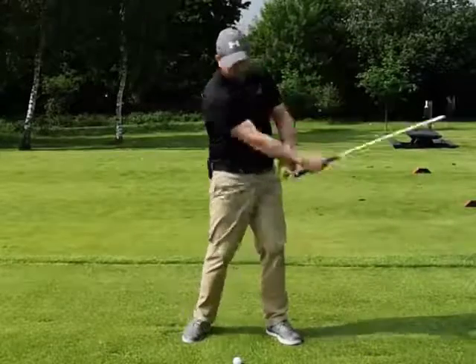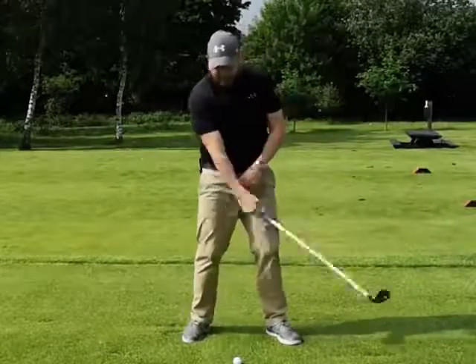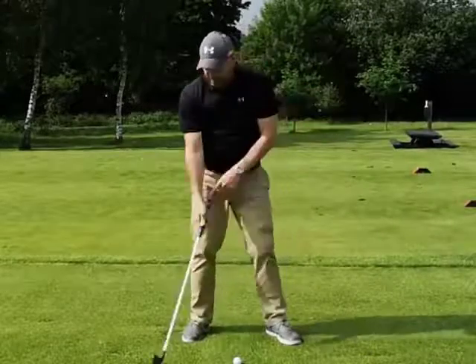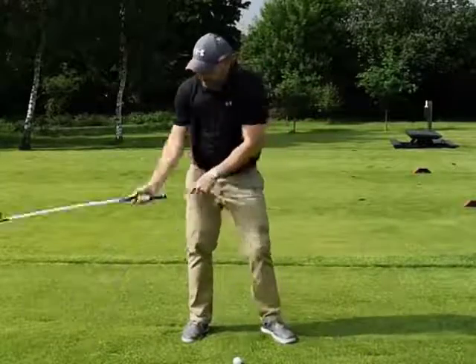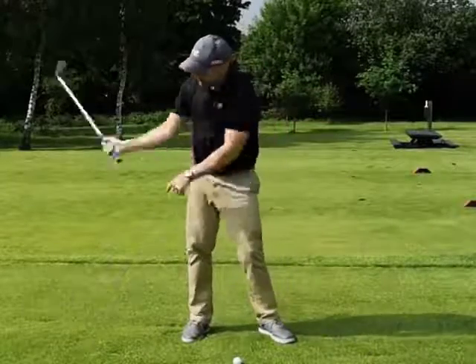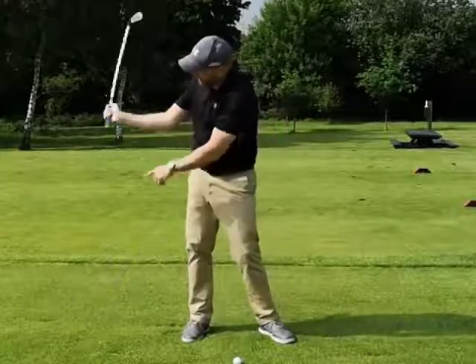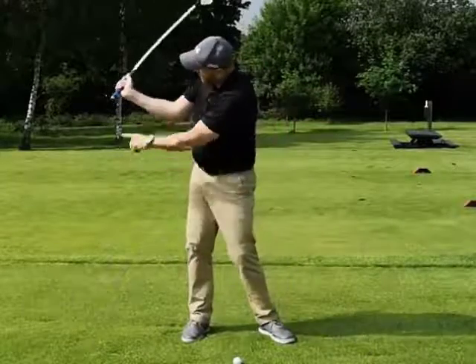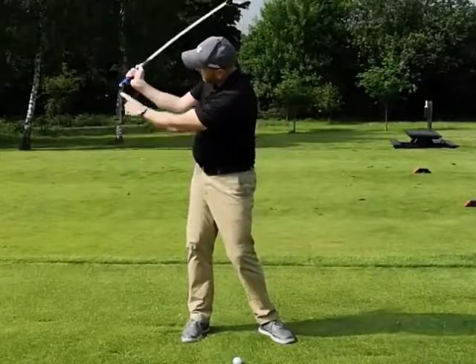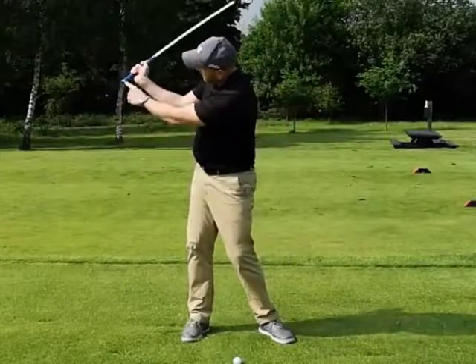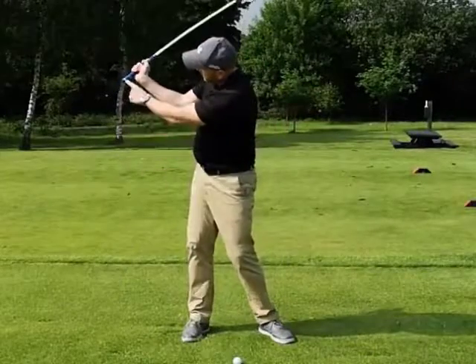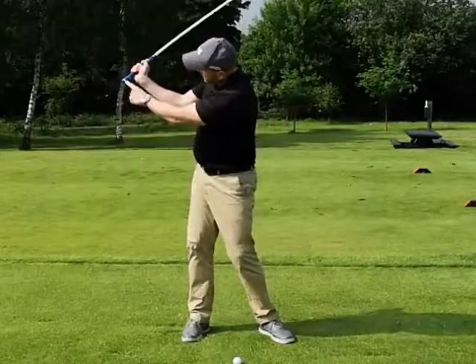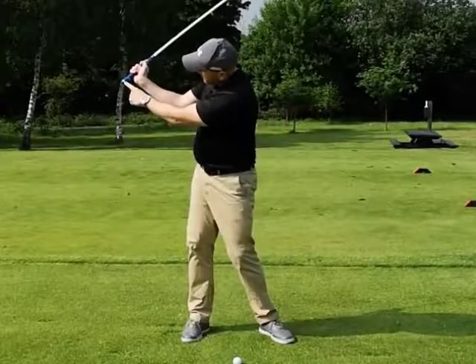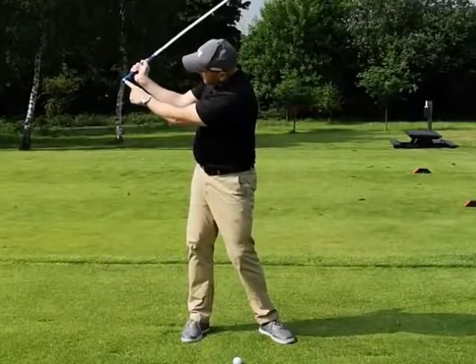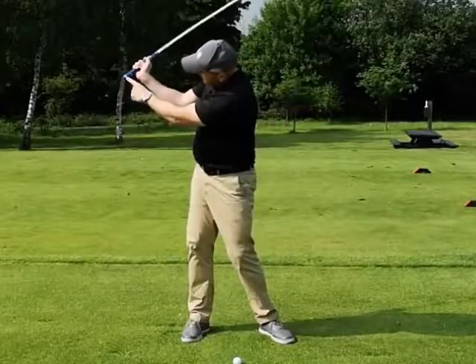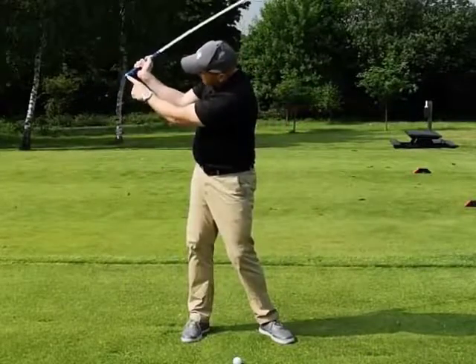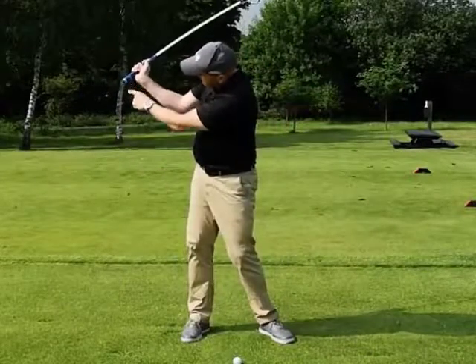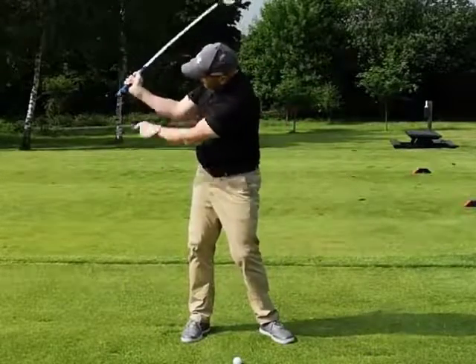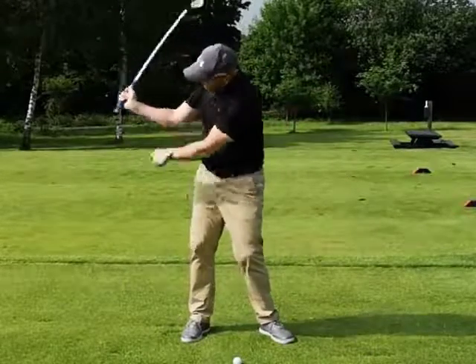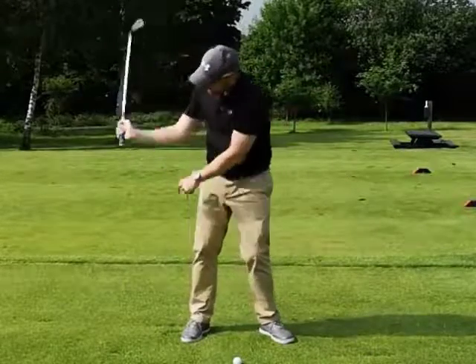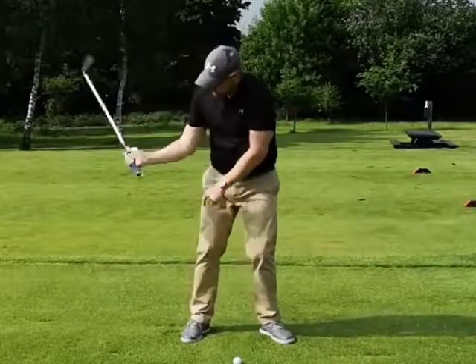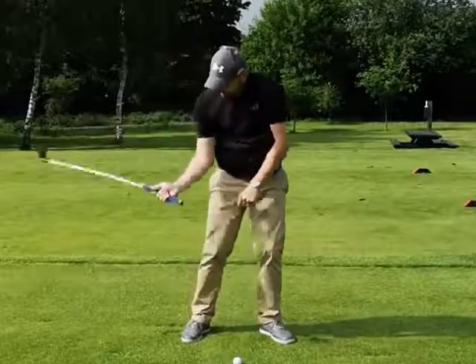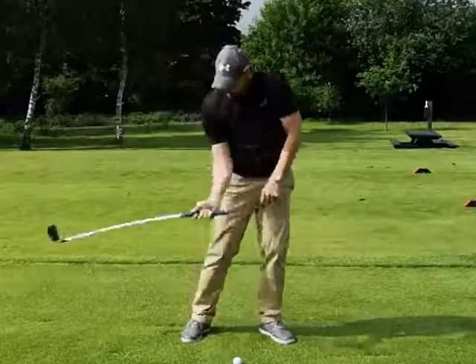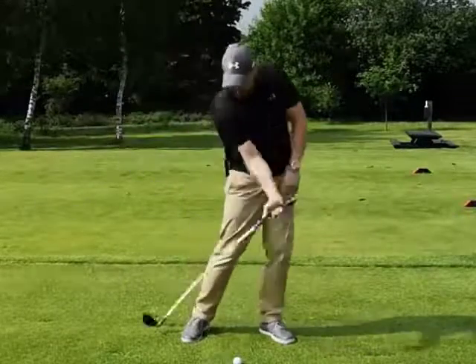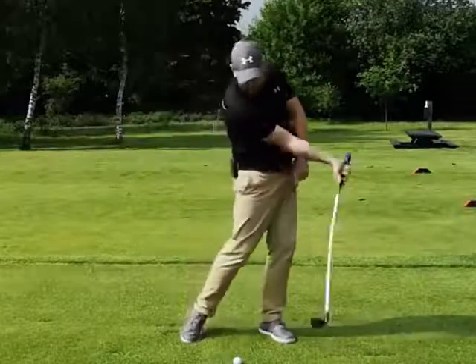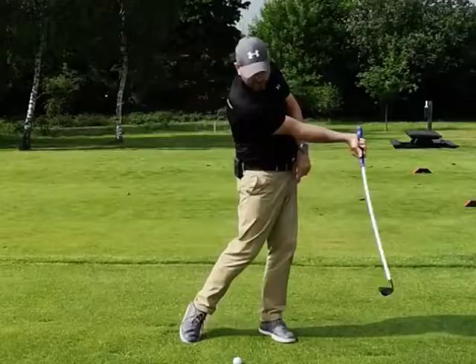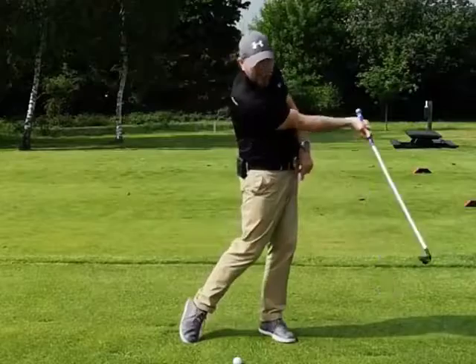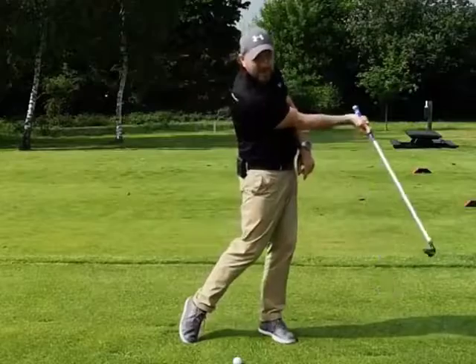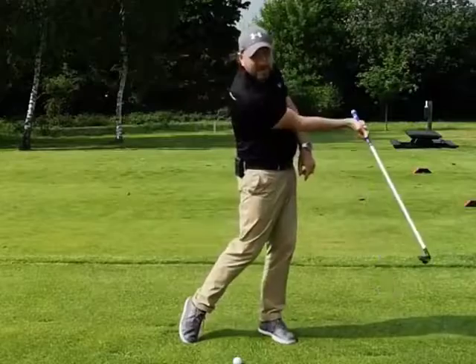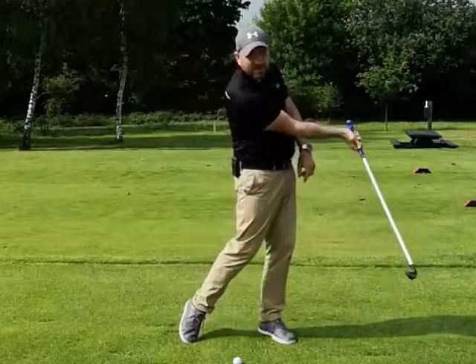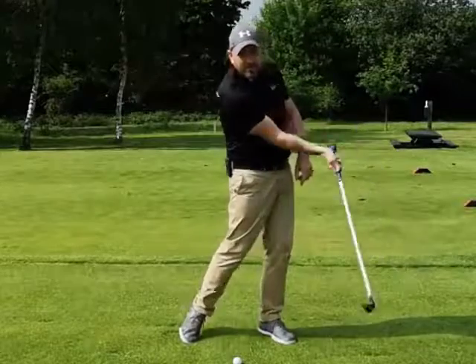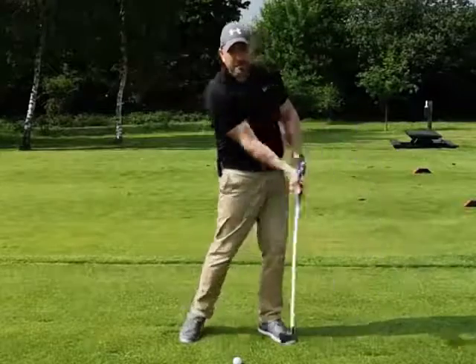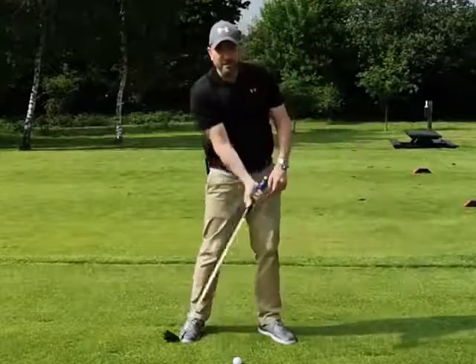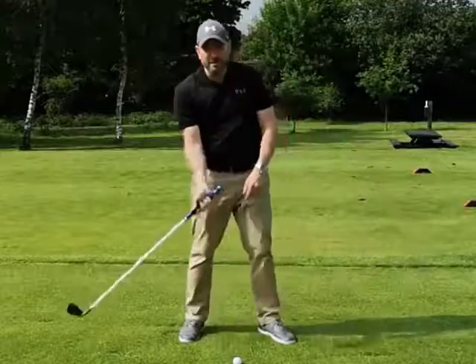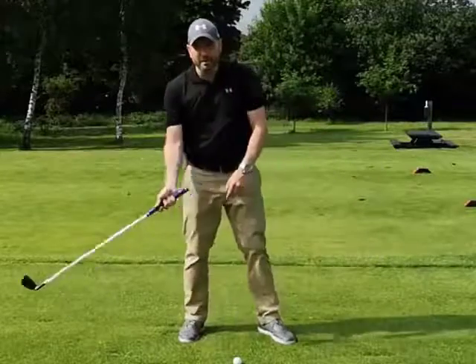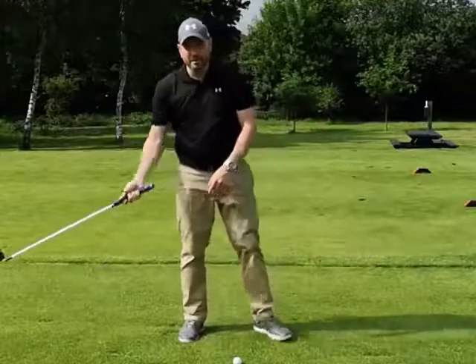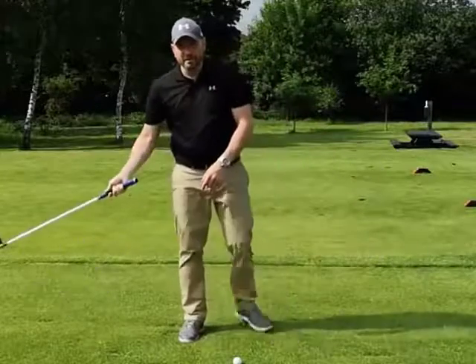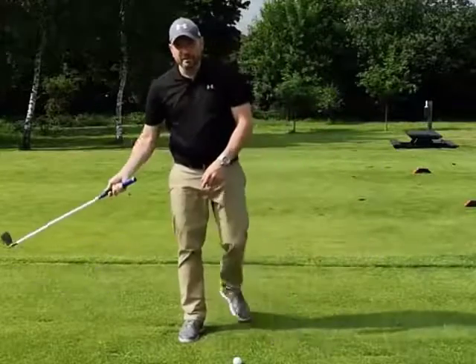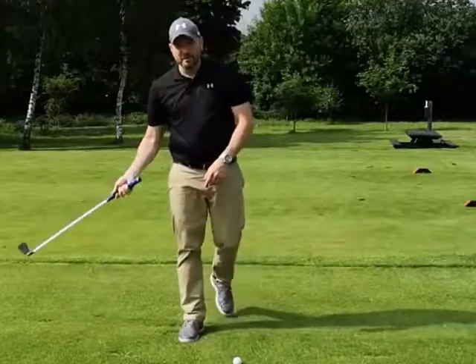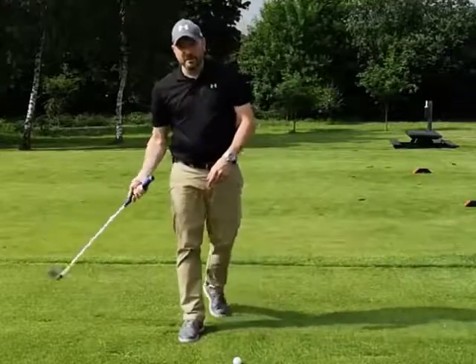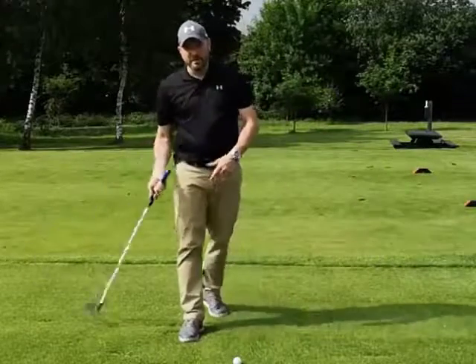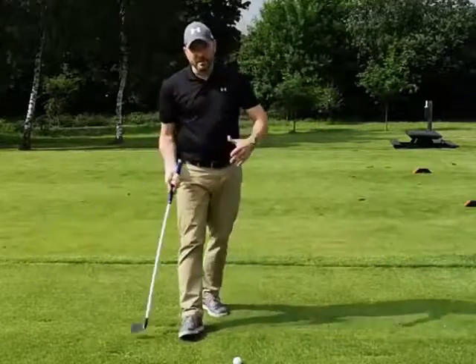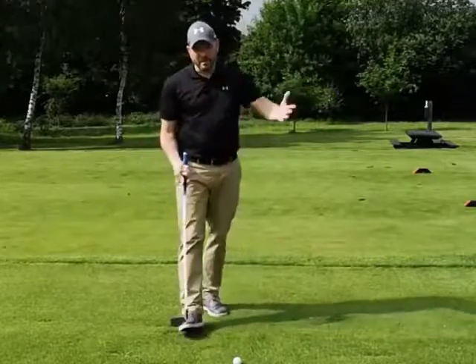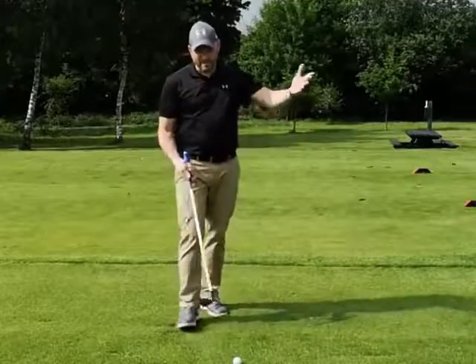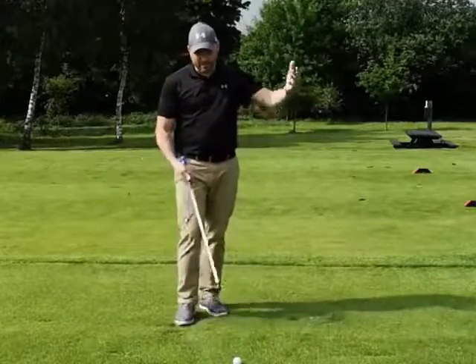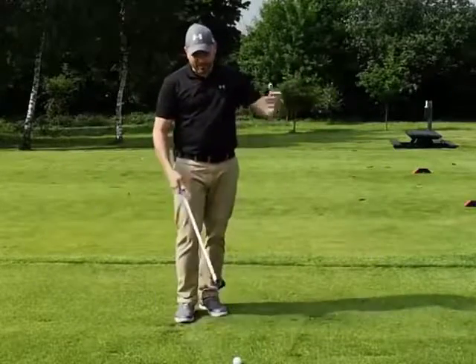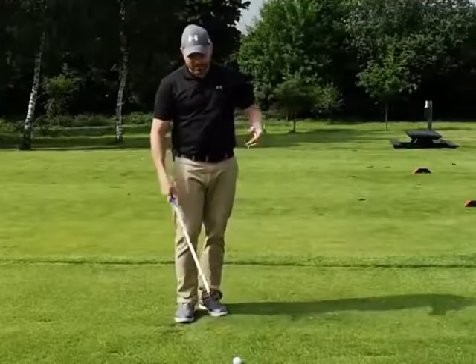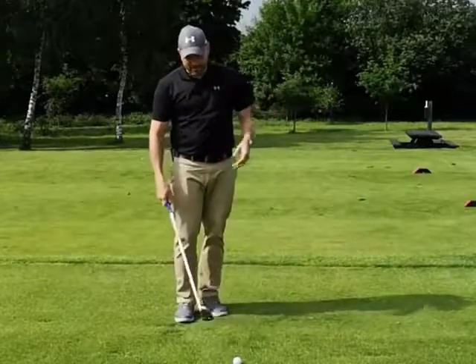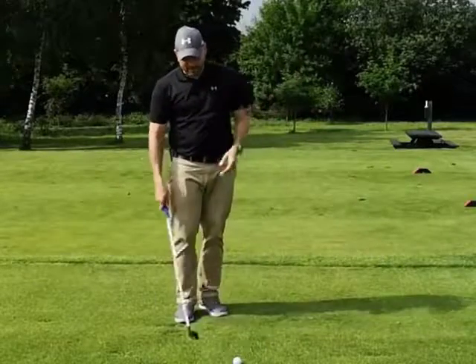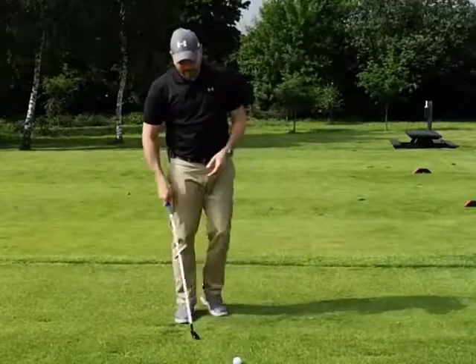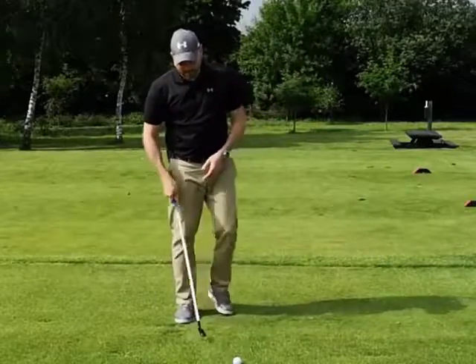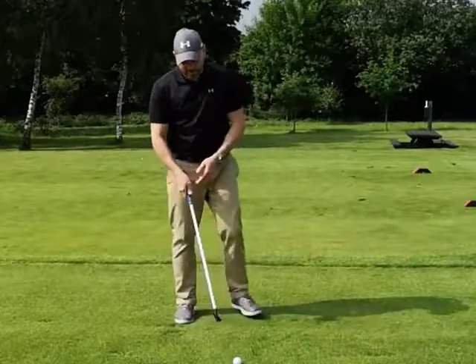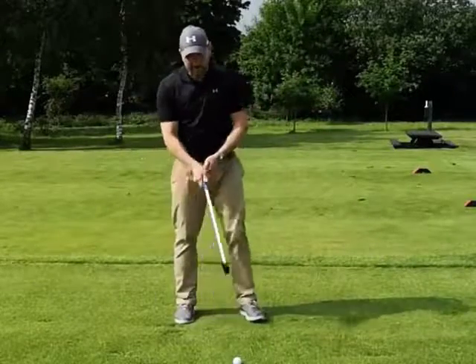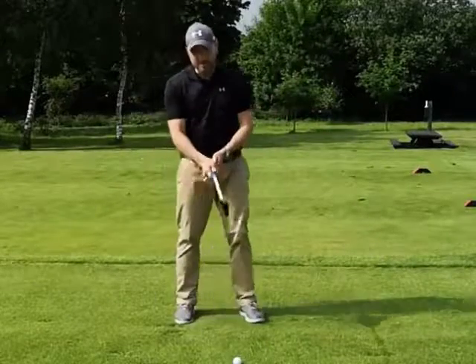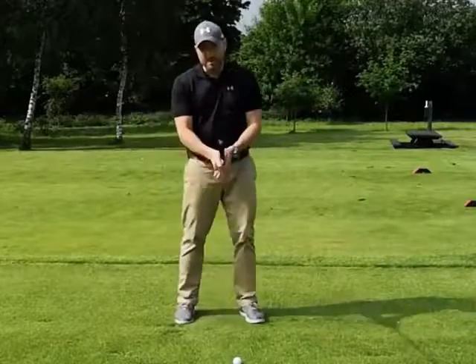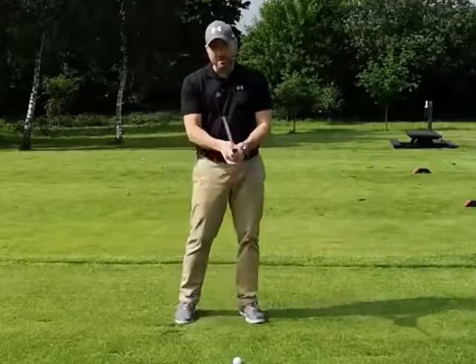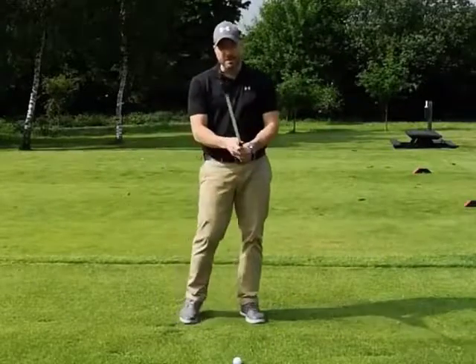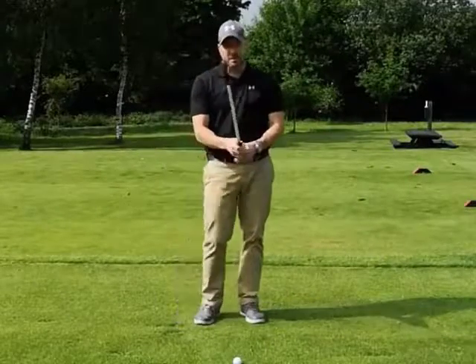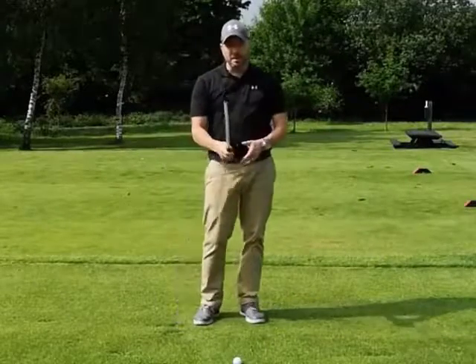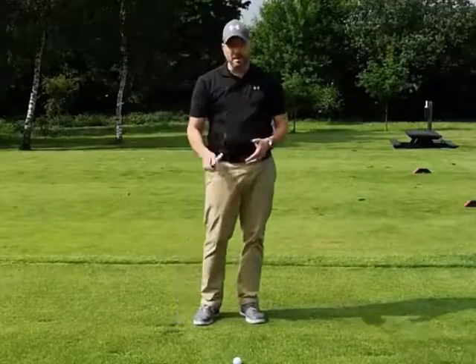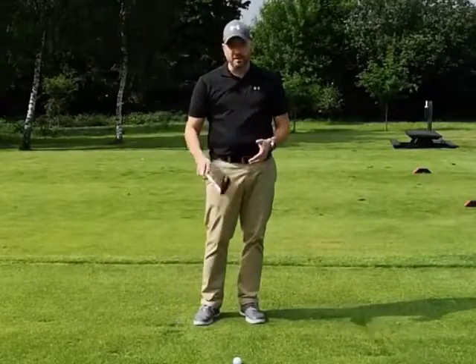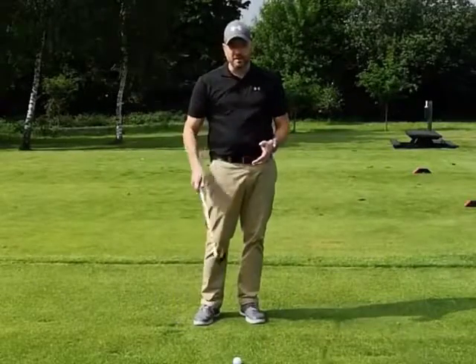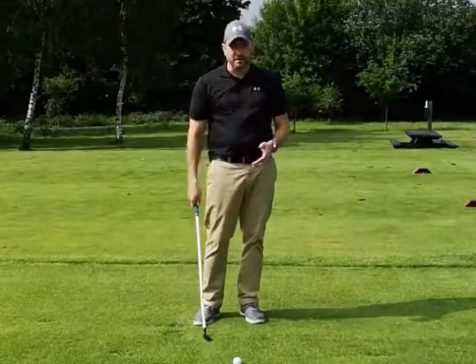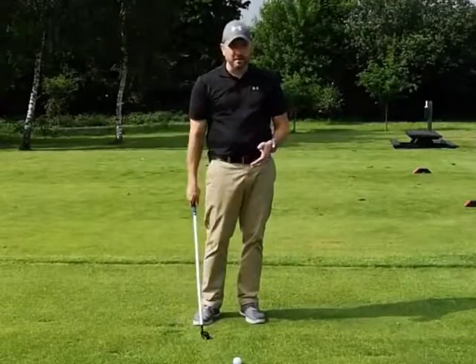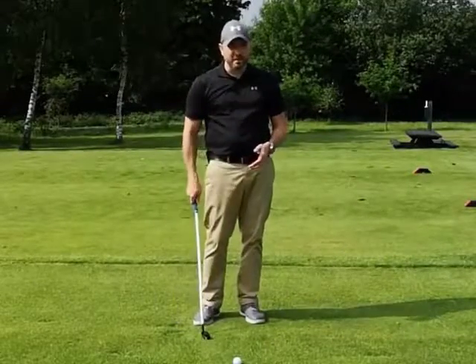What we don't want to do is keep on pulling, pulling on that grip, because you're going to leave that face open, plus you're going to lose a lot of club head speed.